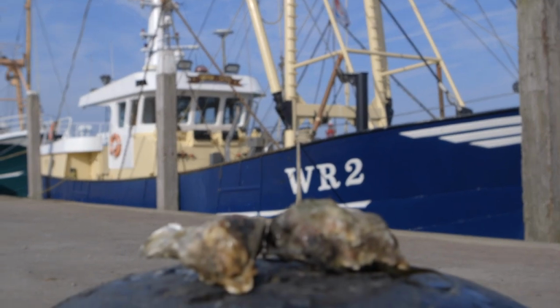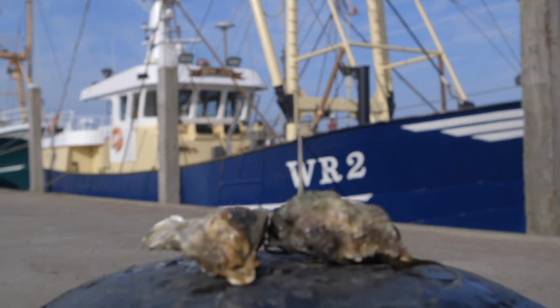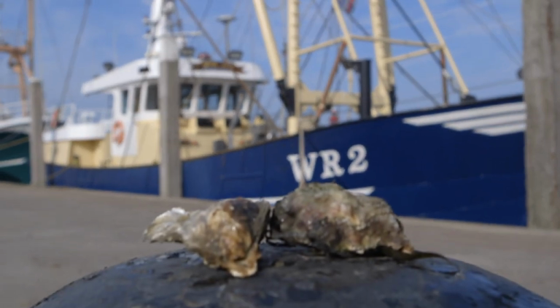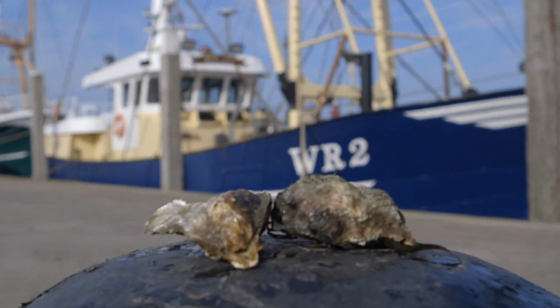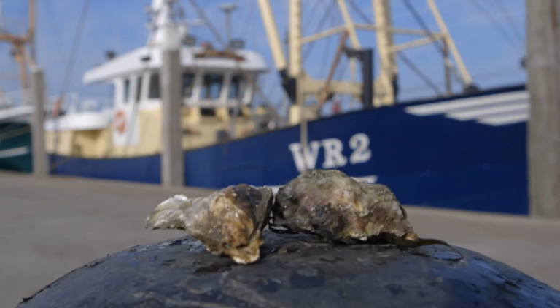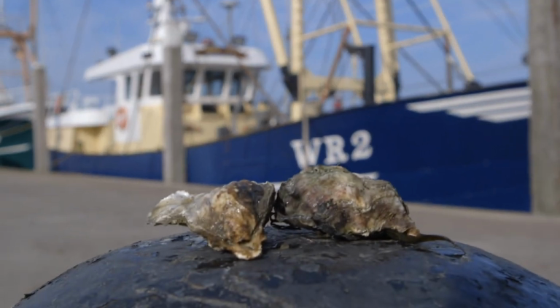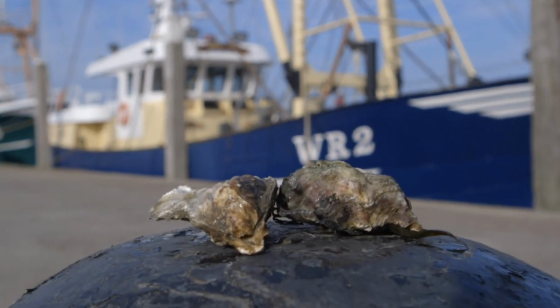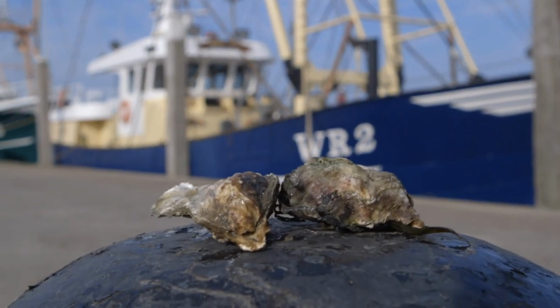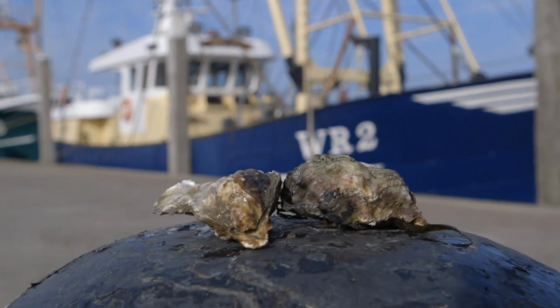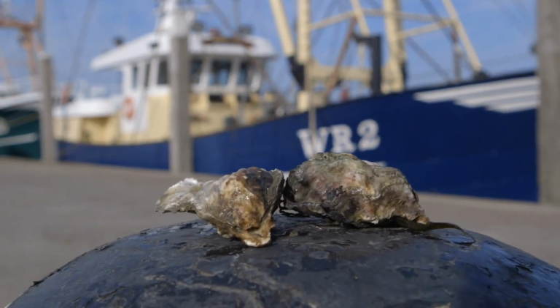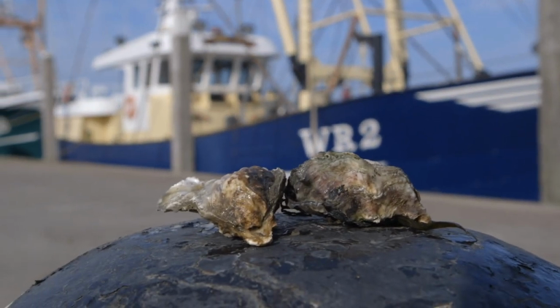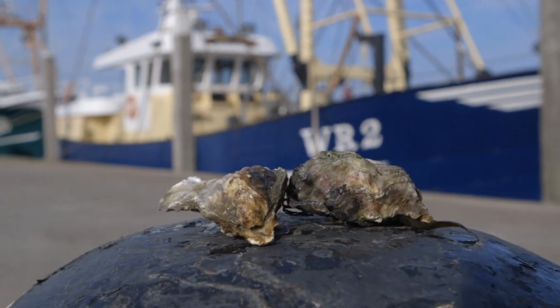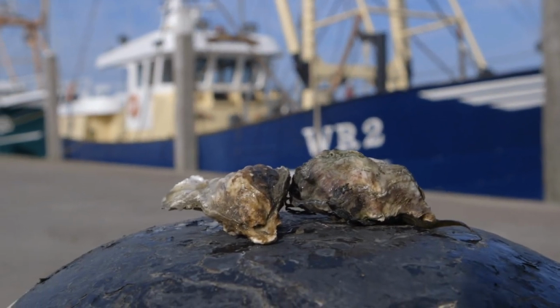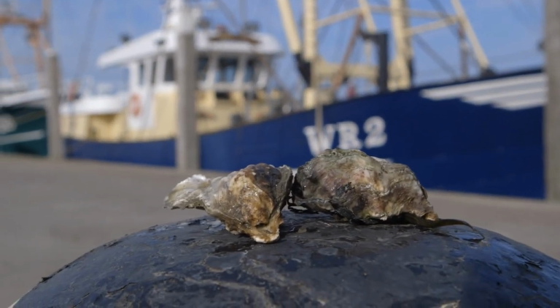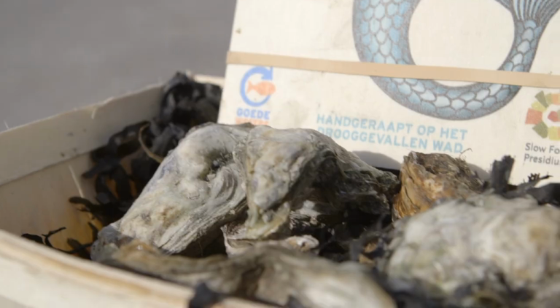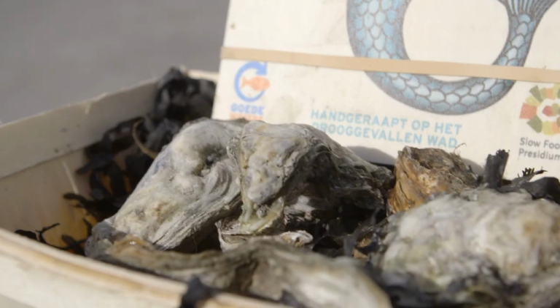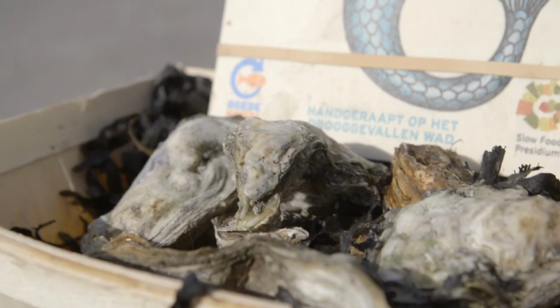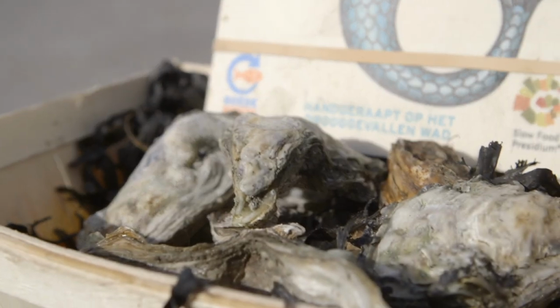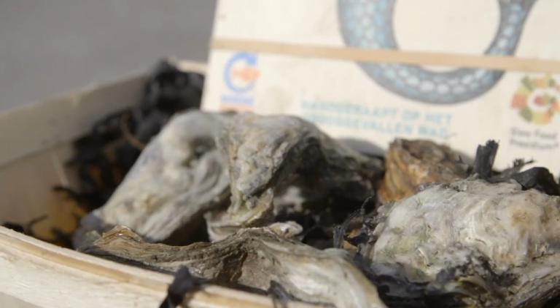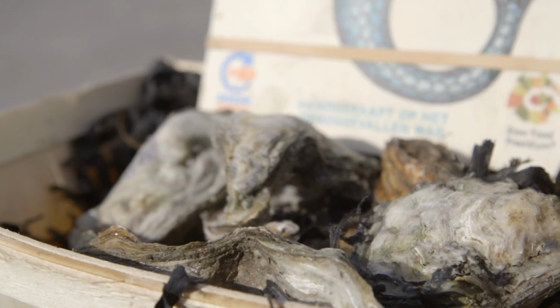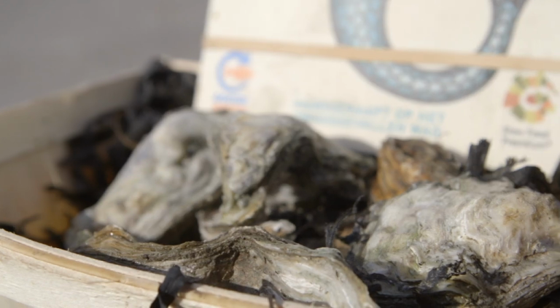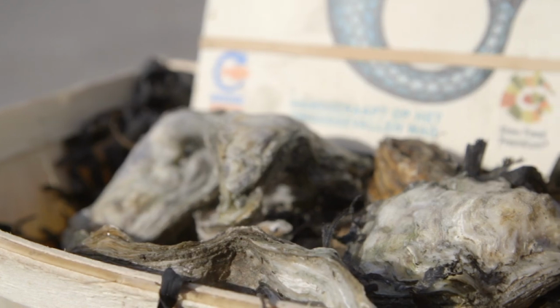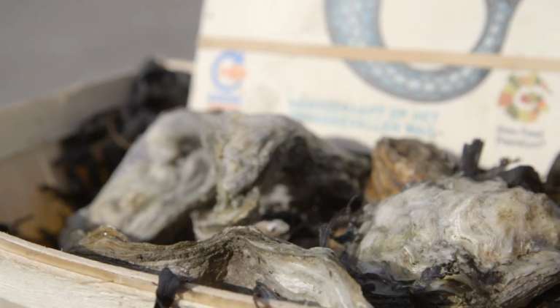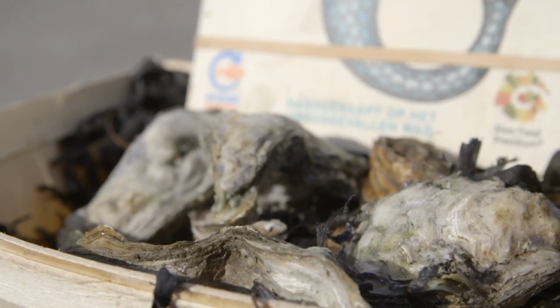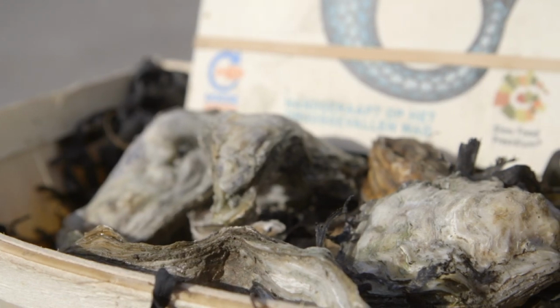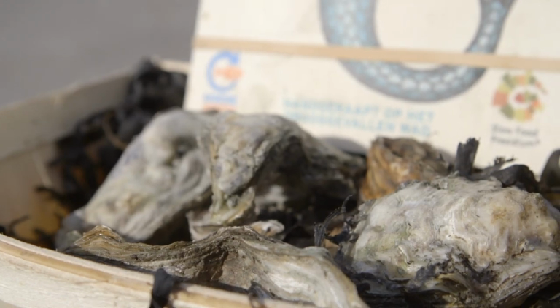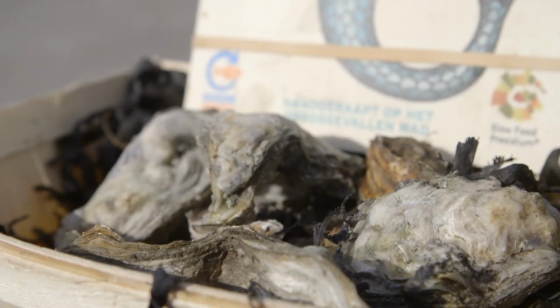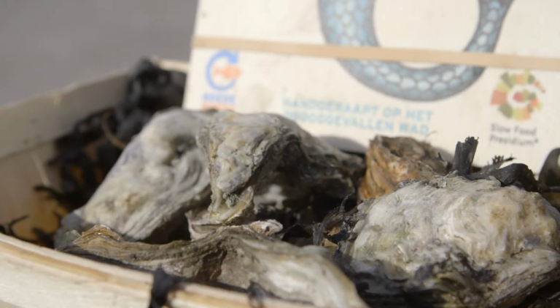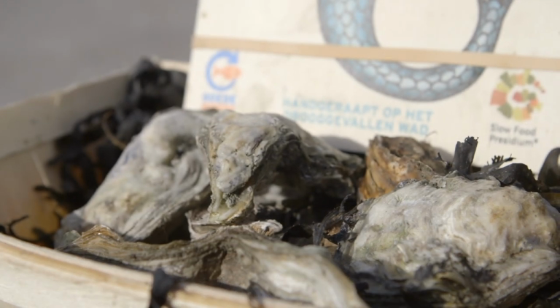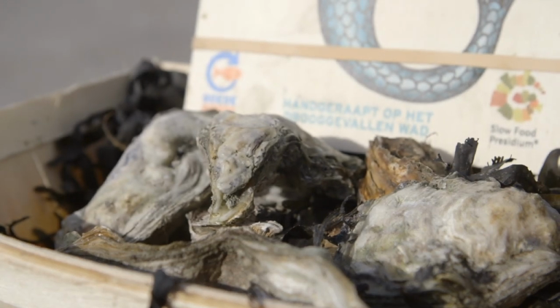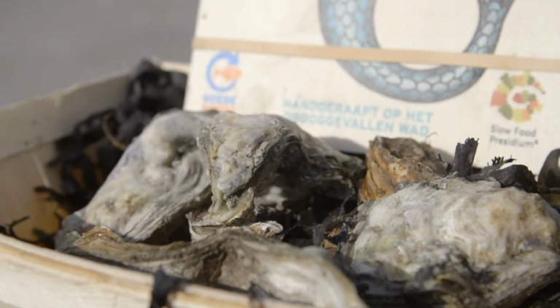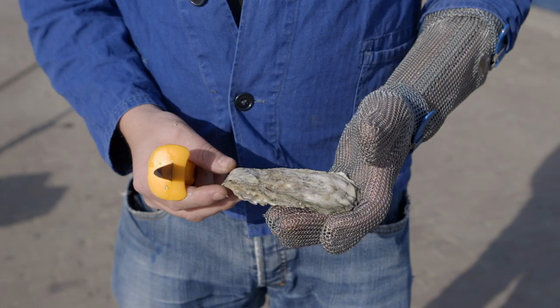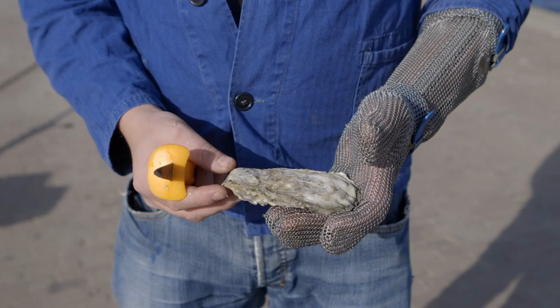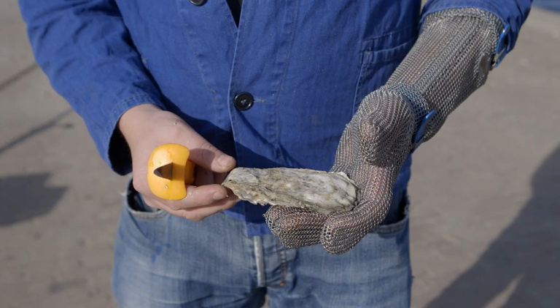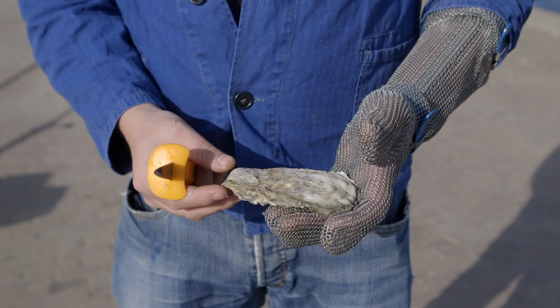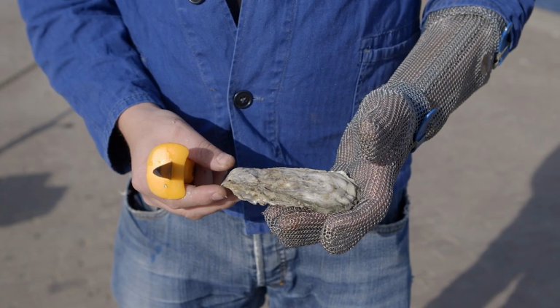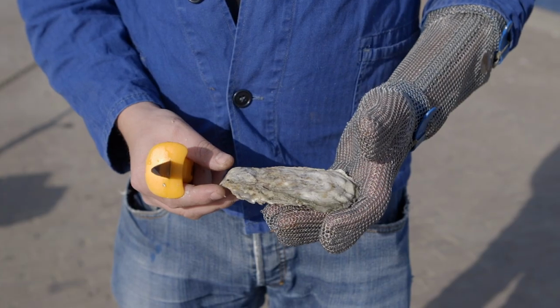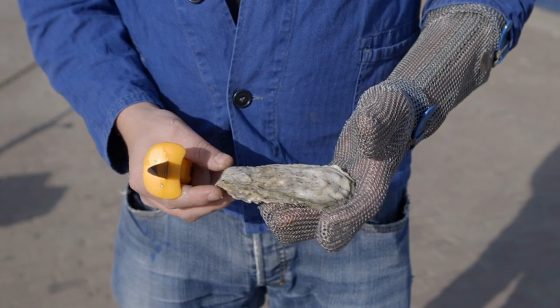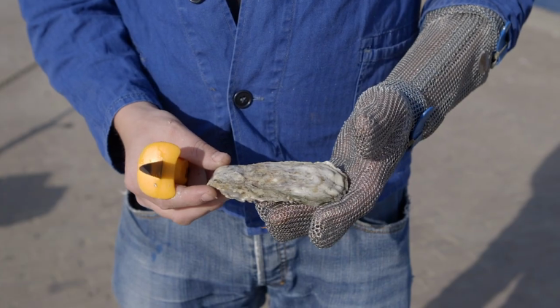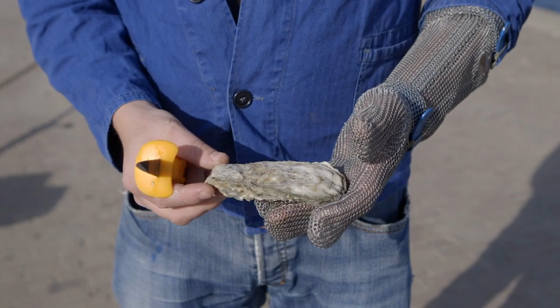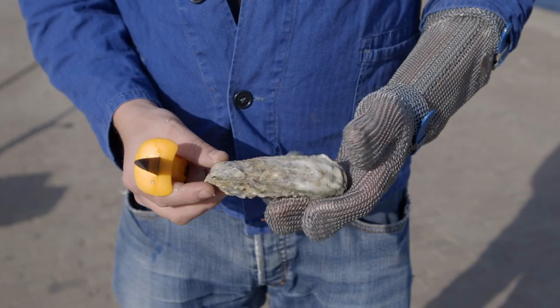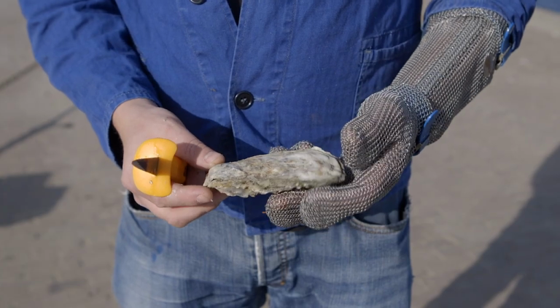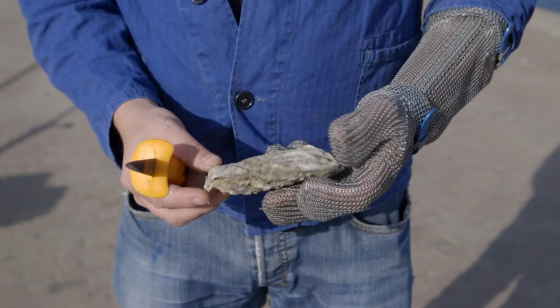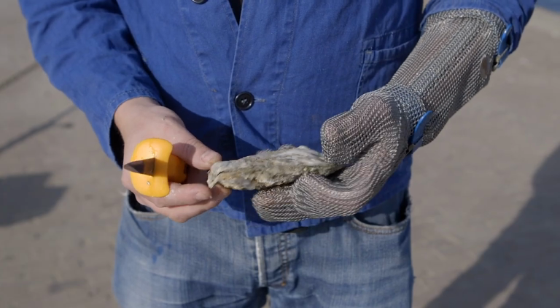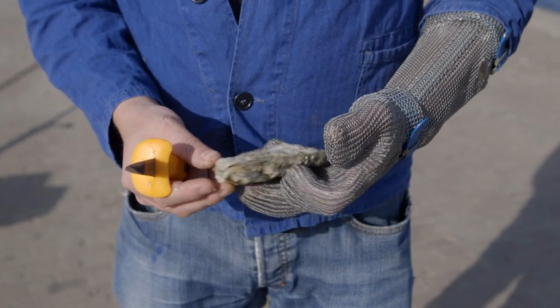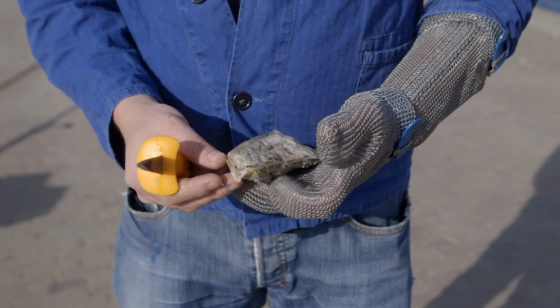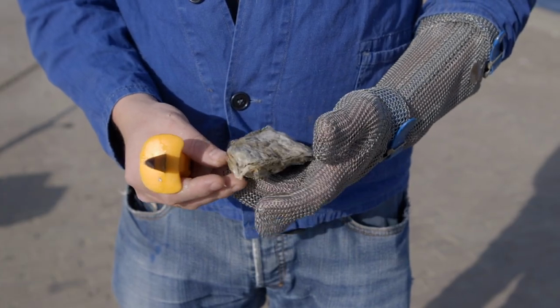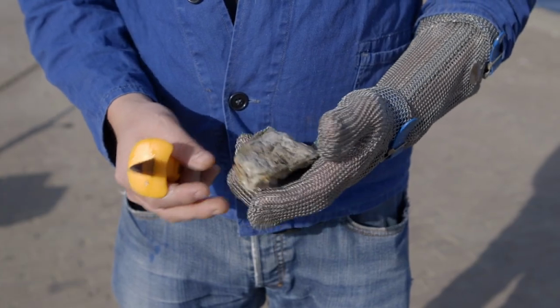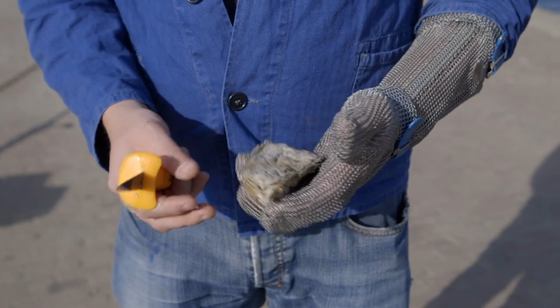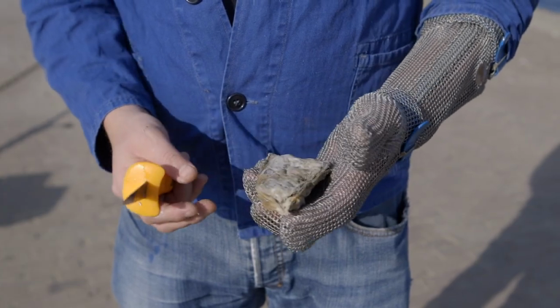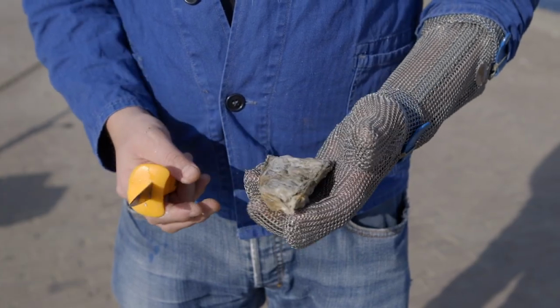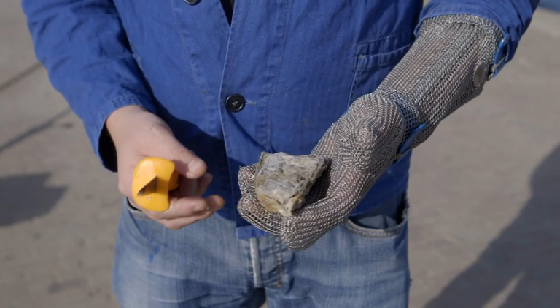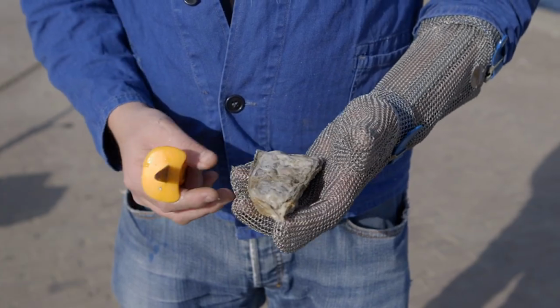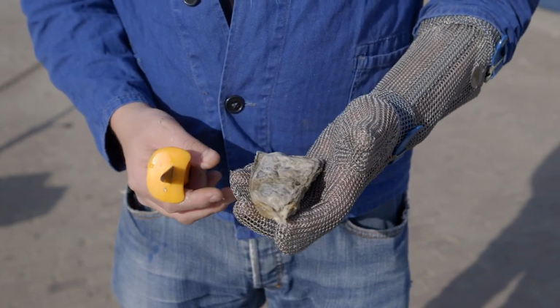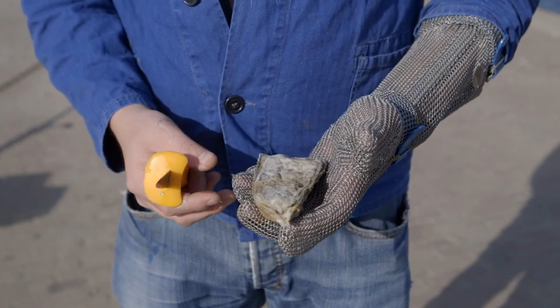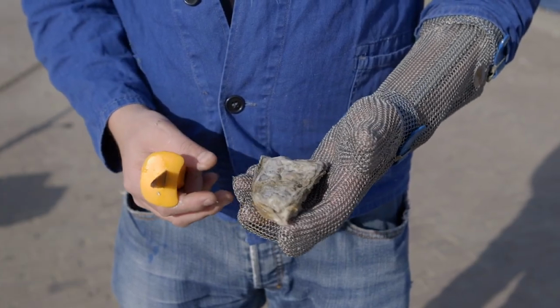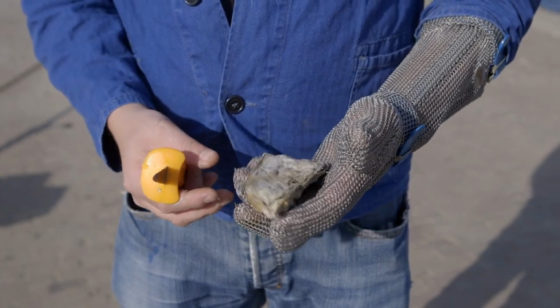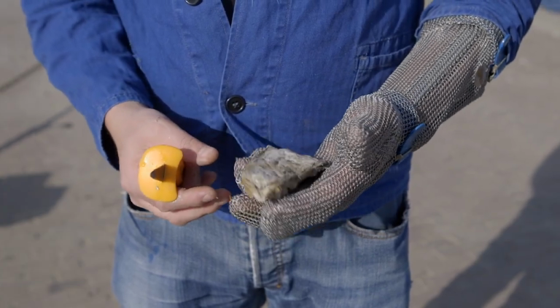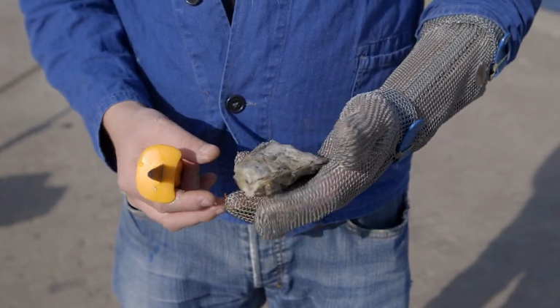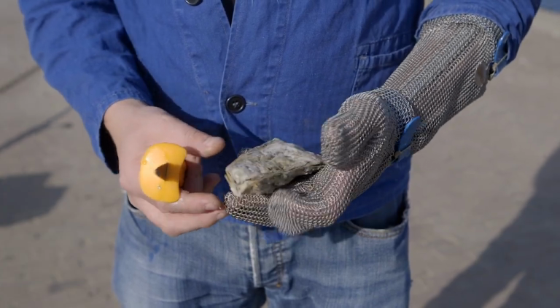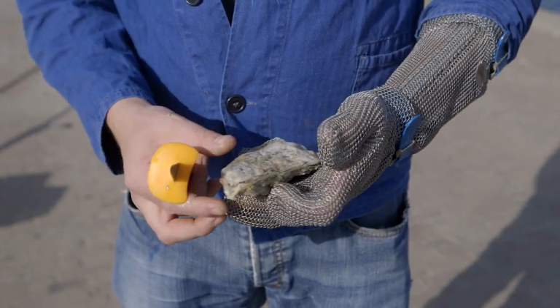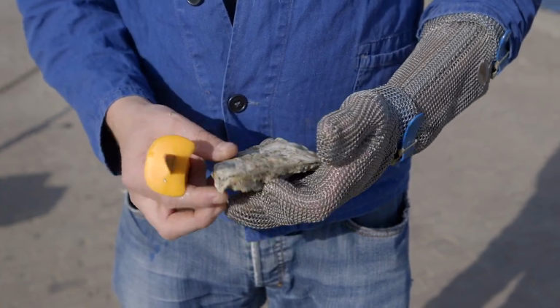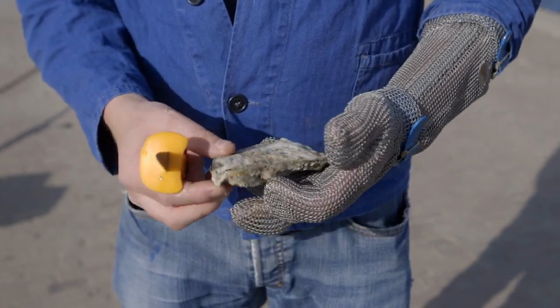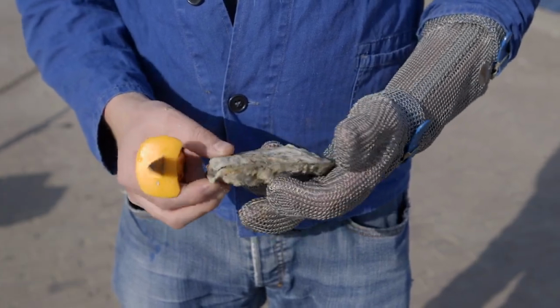What tools are needed to open an oyster? The tools you'll need are an oyster glove or a towel, and an oyster knife.